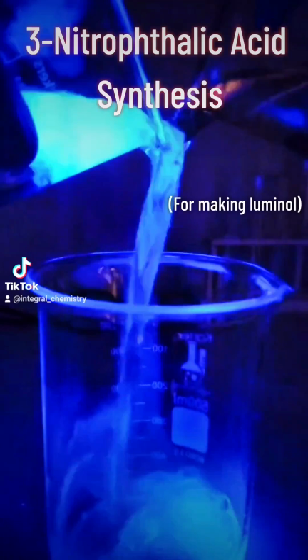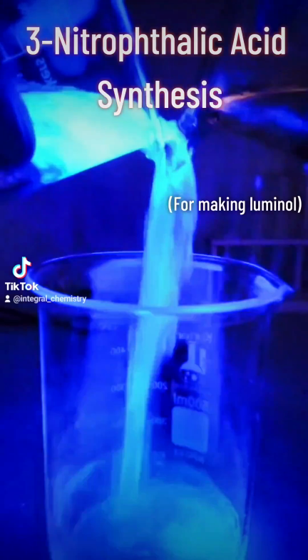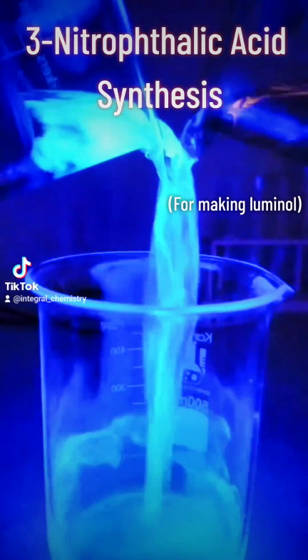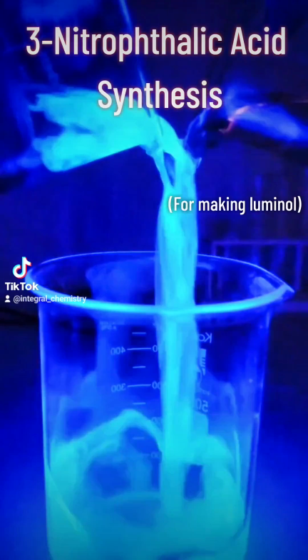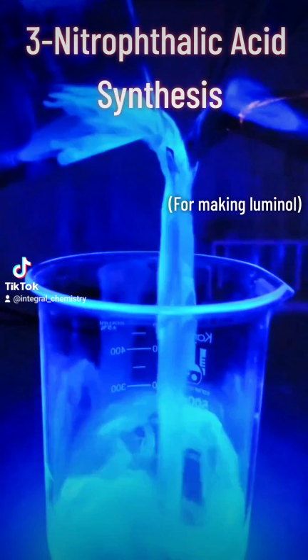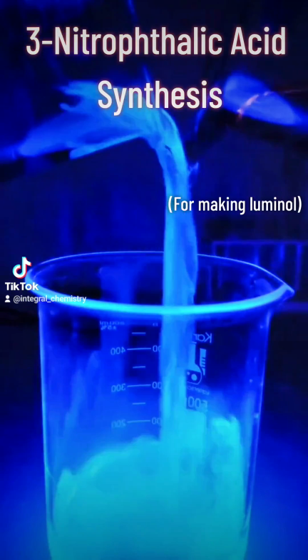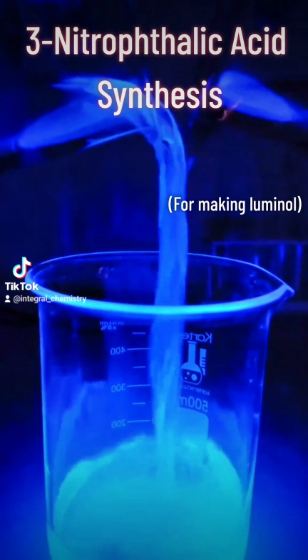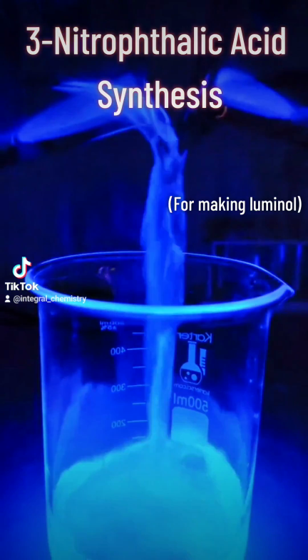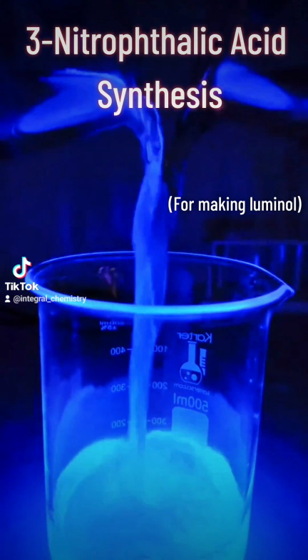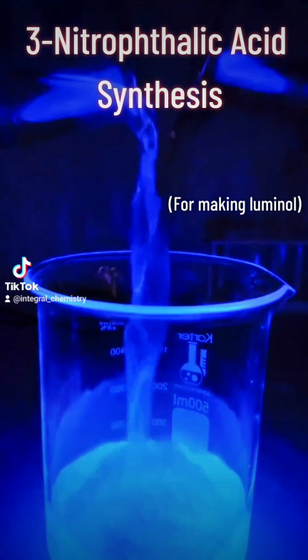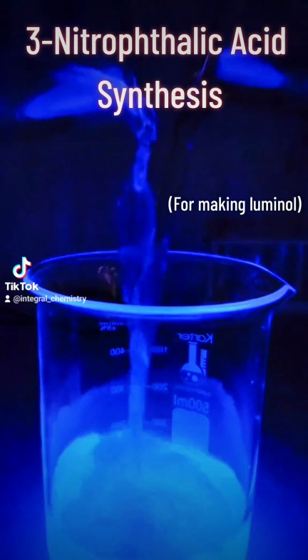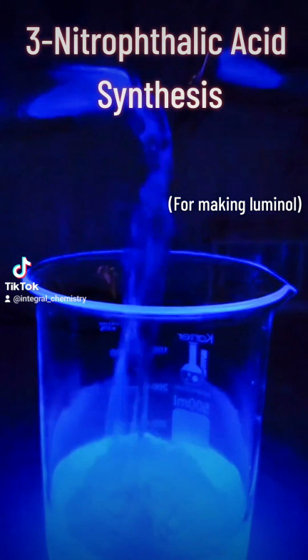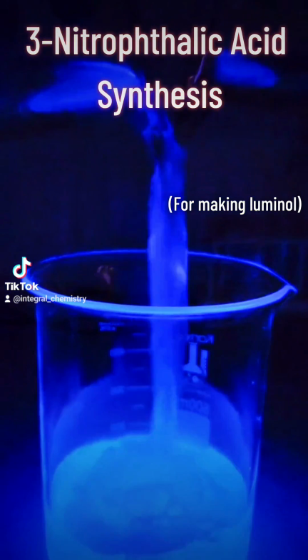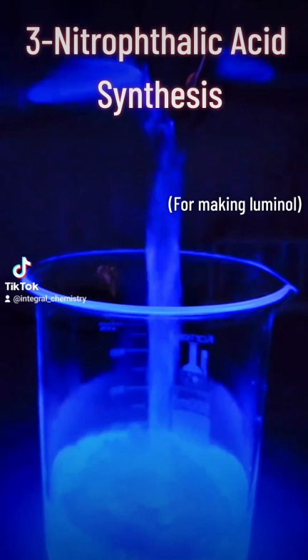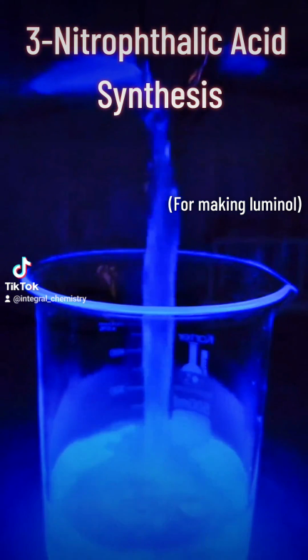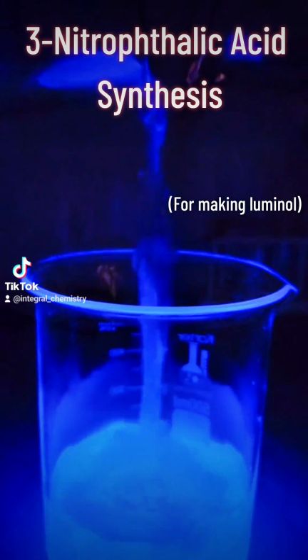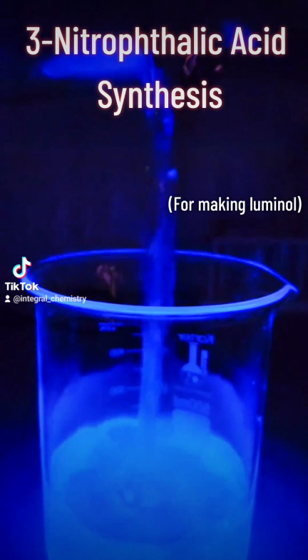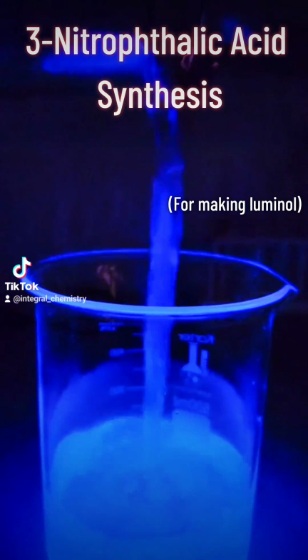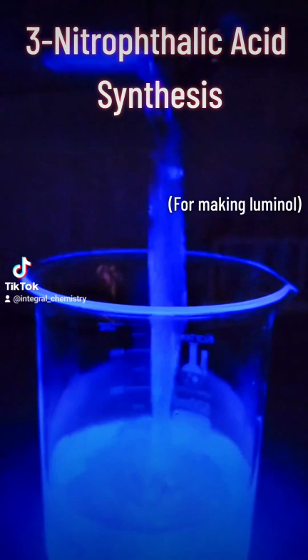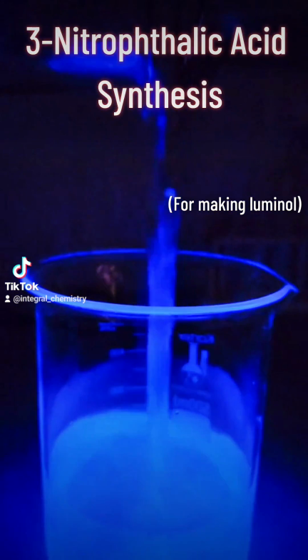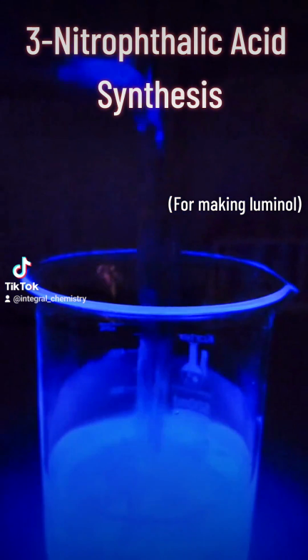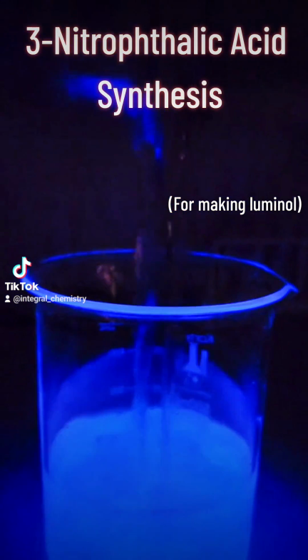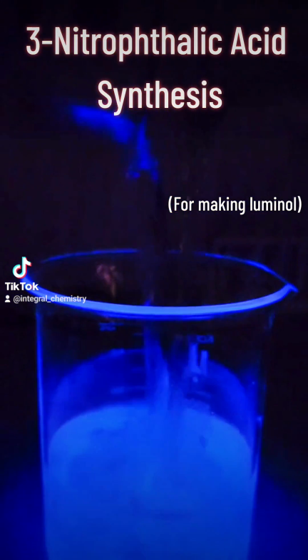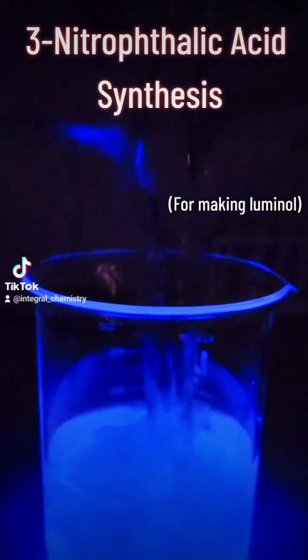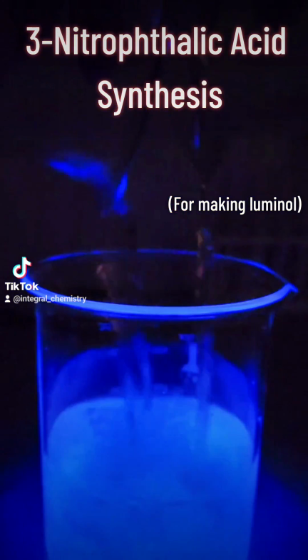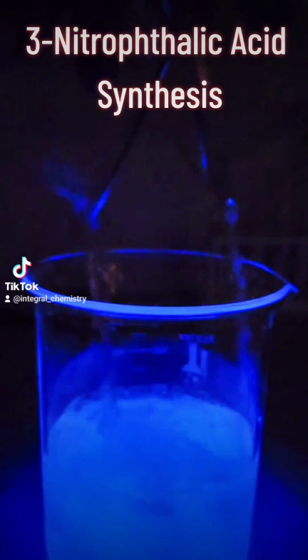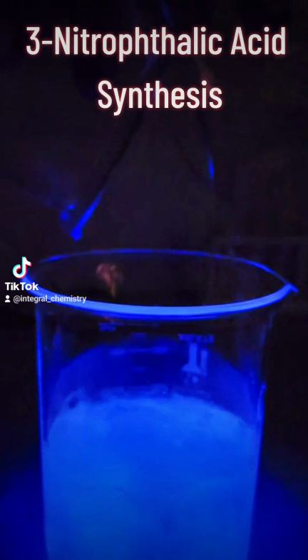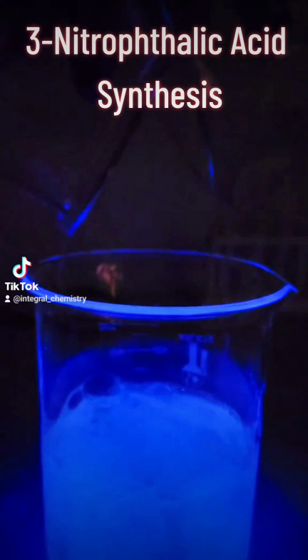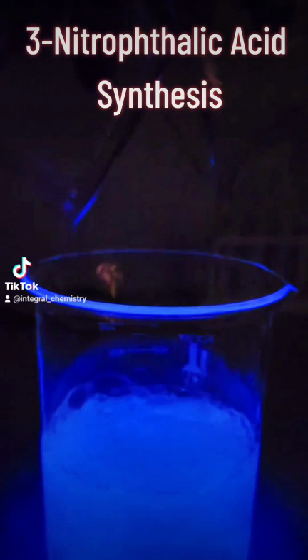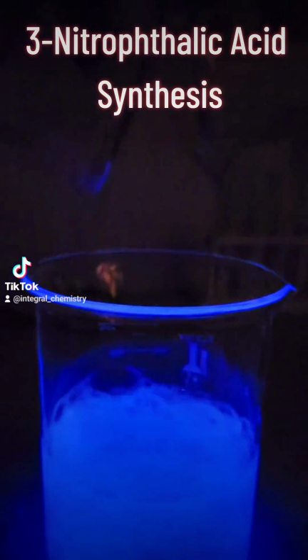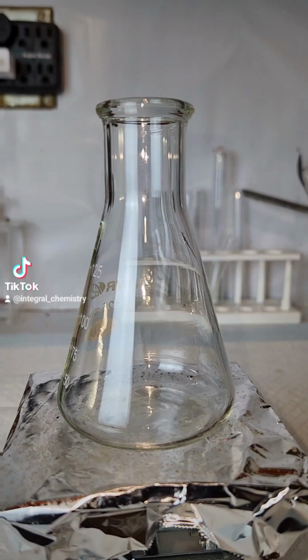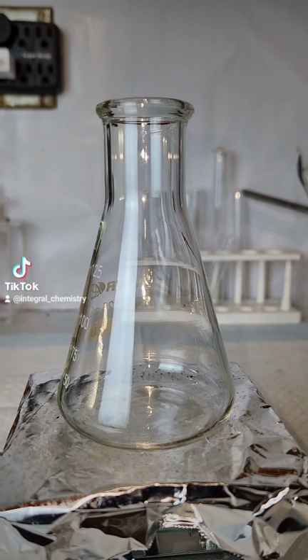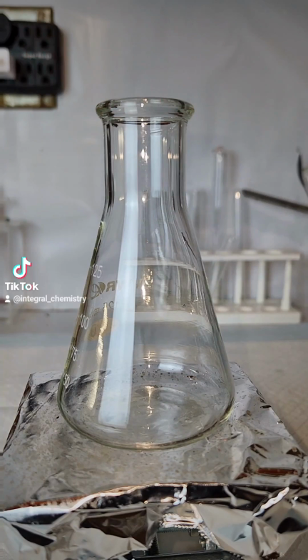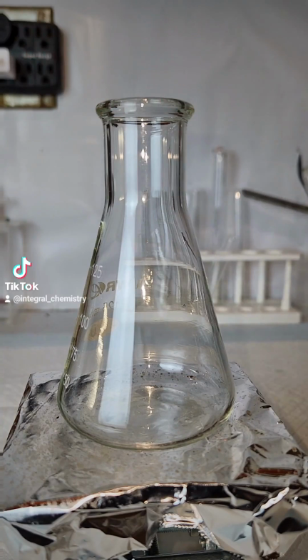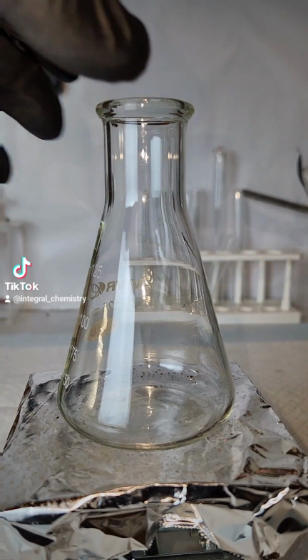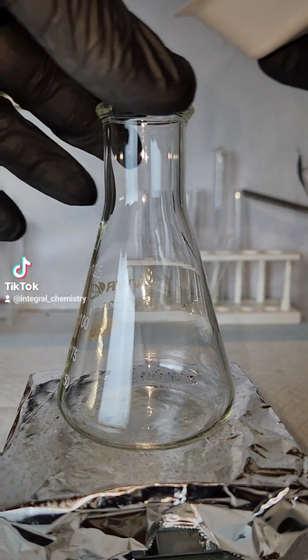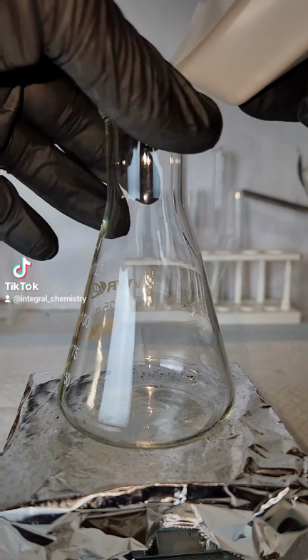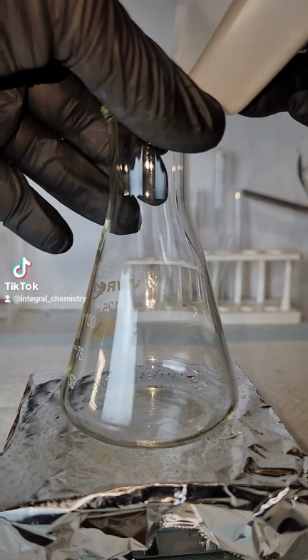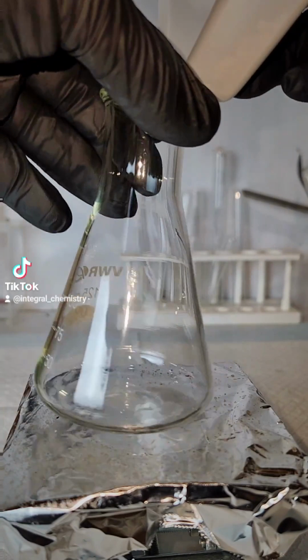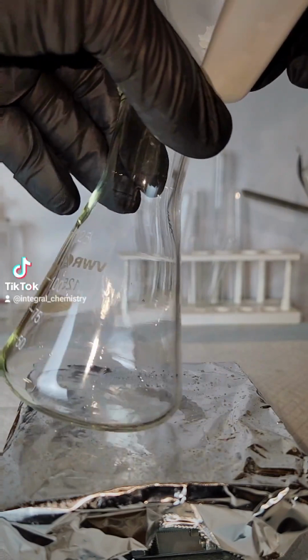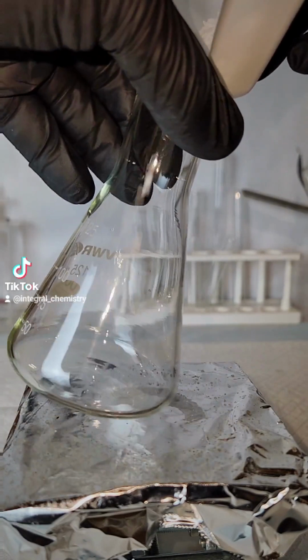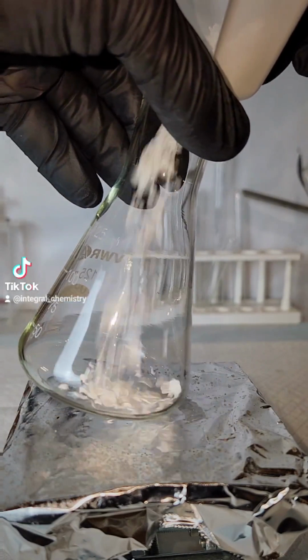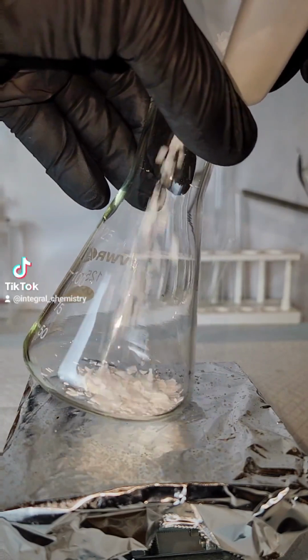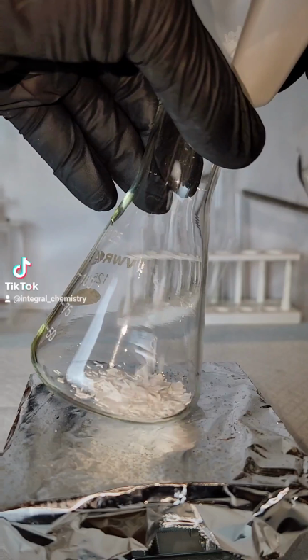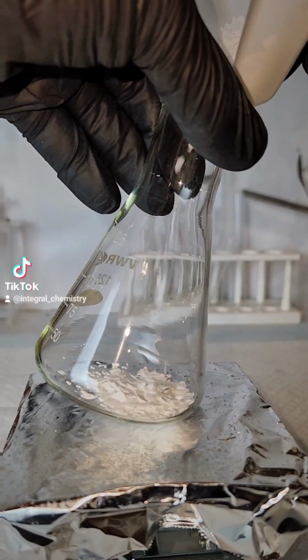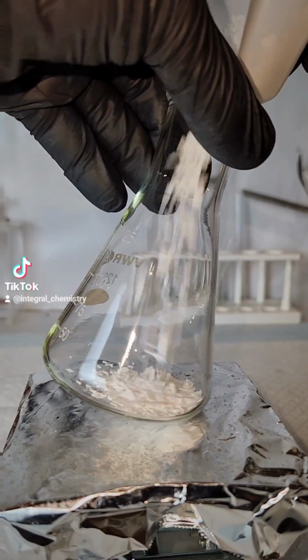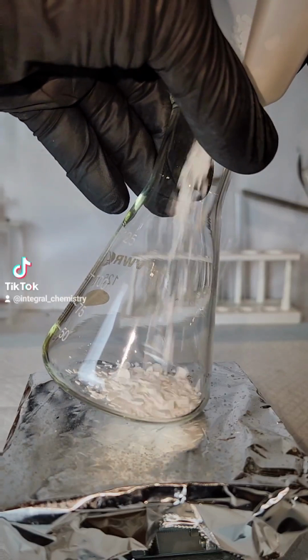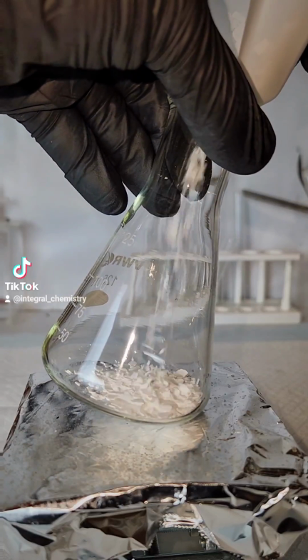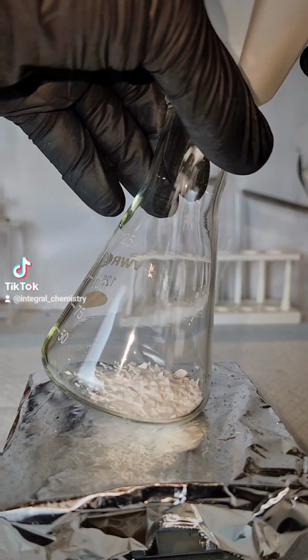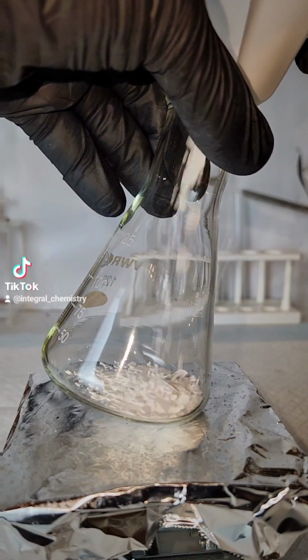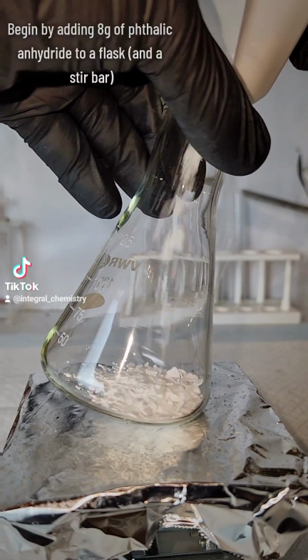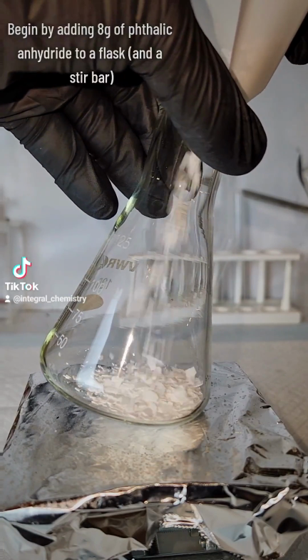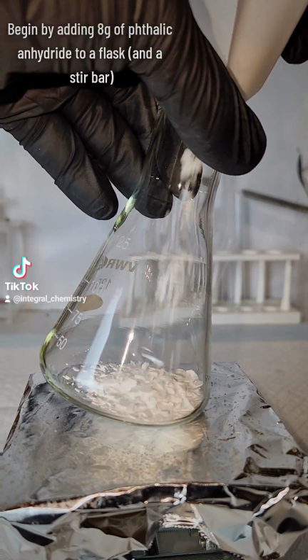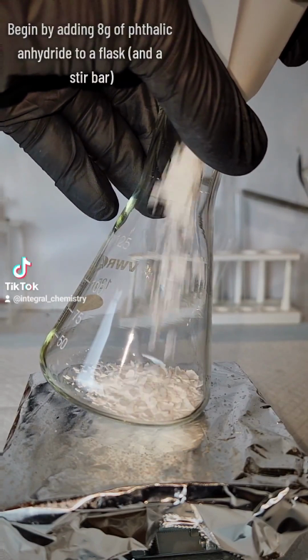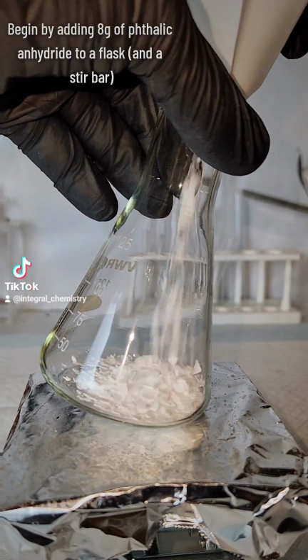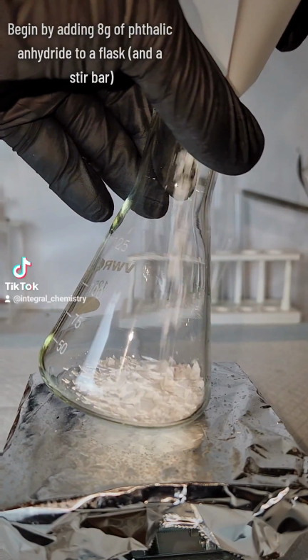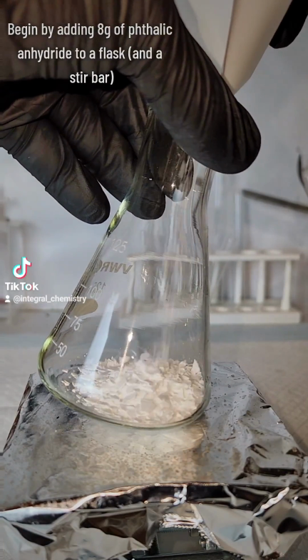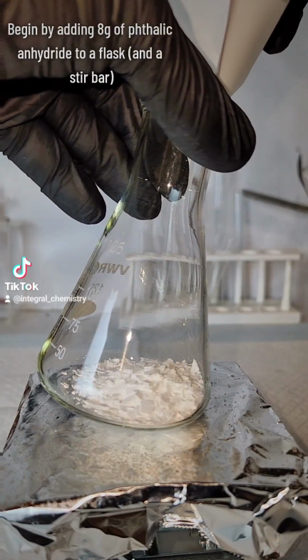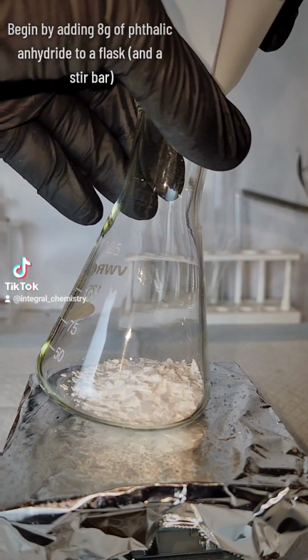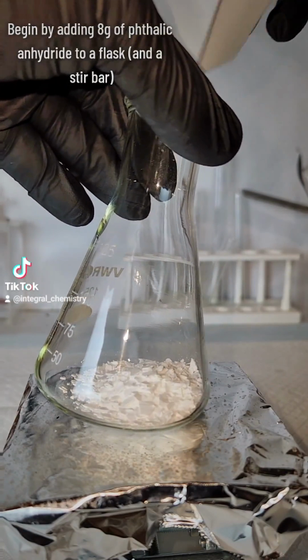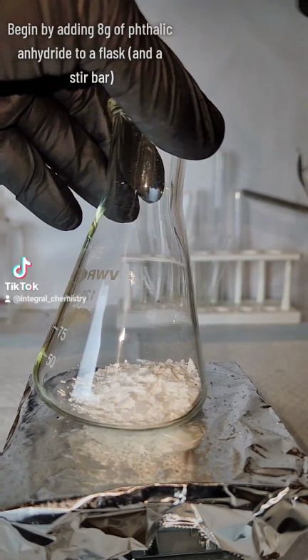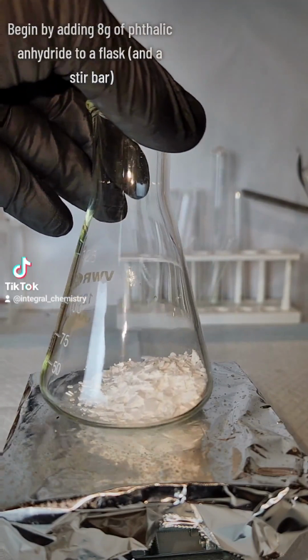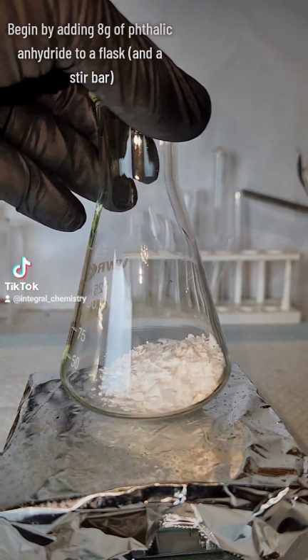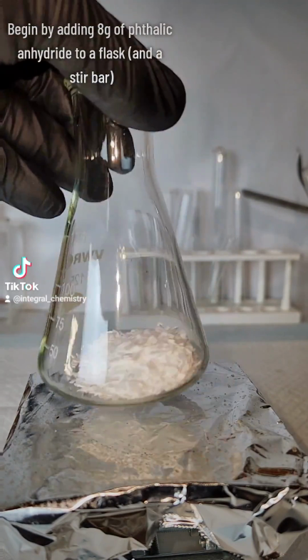The other day, I remembered that I promised to make Luminol, and one of the key ingredients of Luminol is 3-nitrophthalic acid, which I'm going to make today.